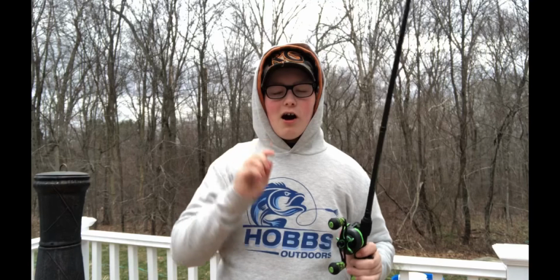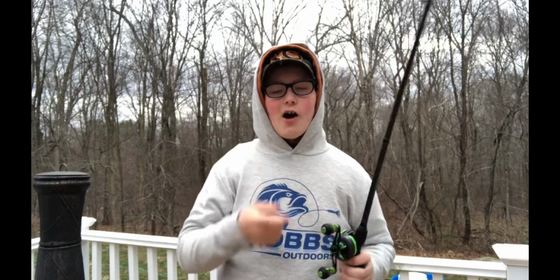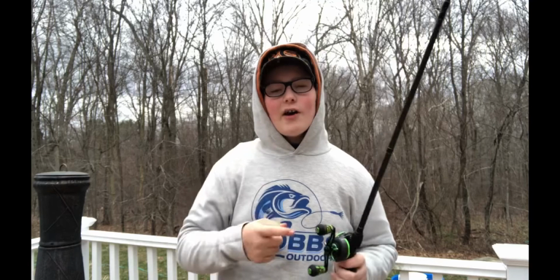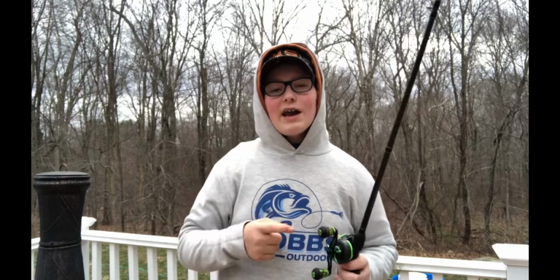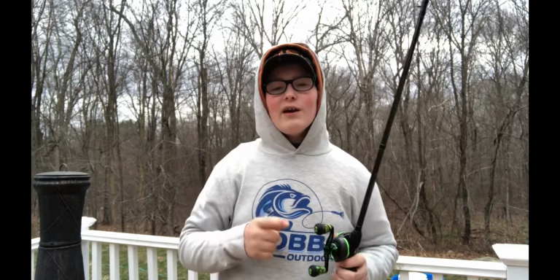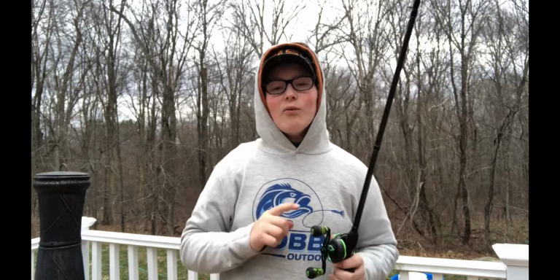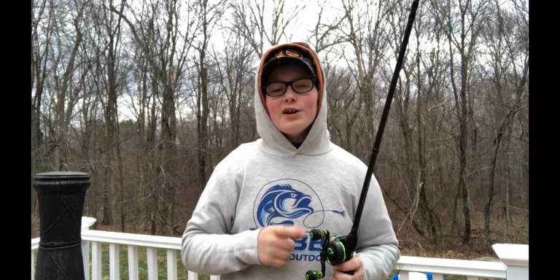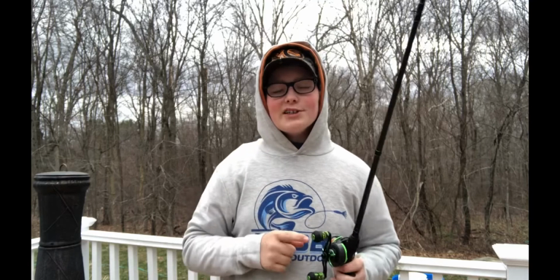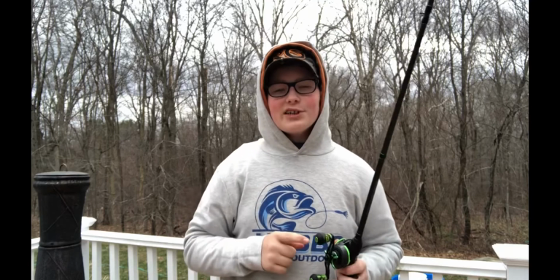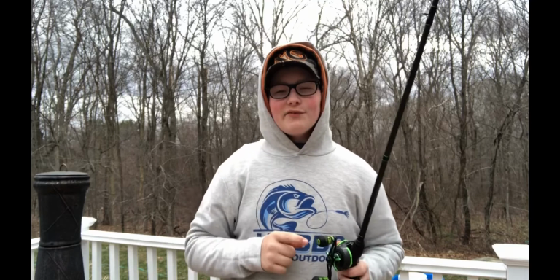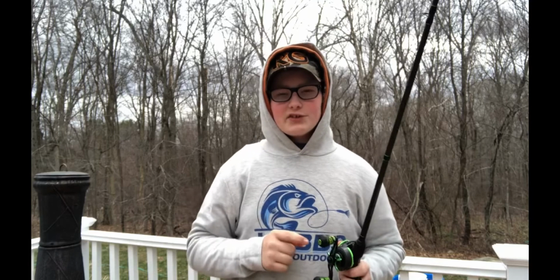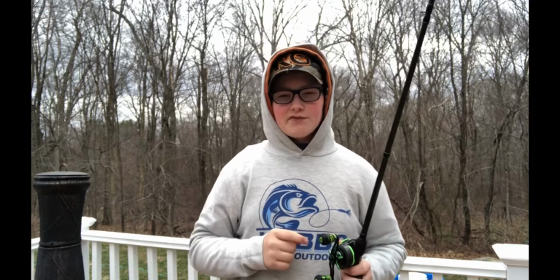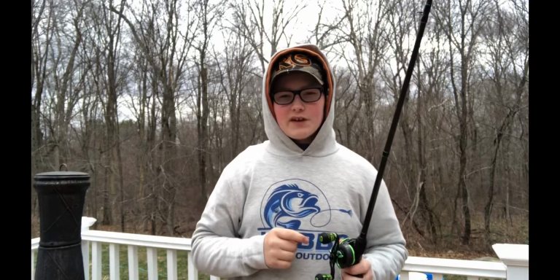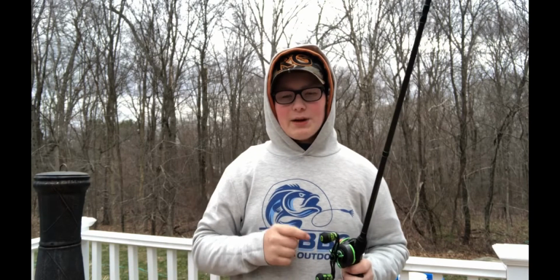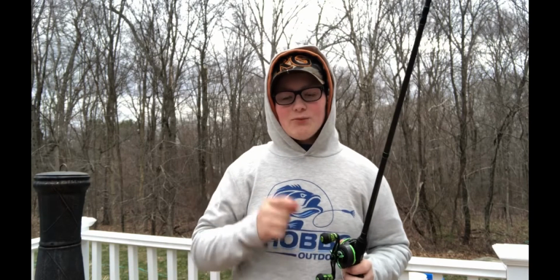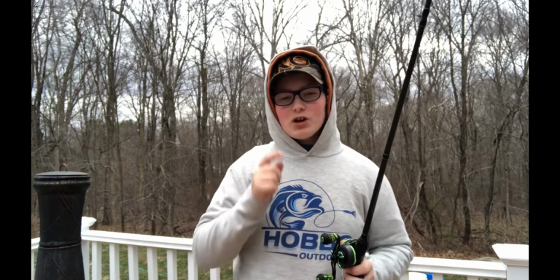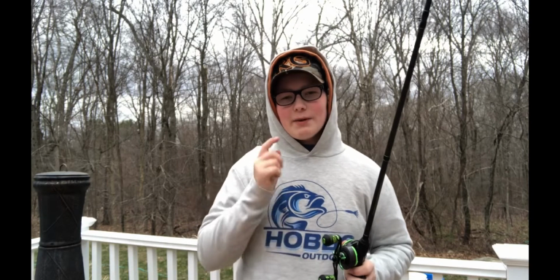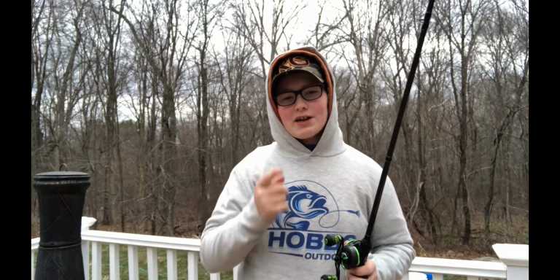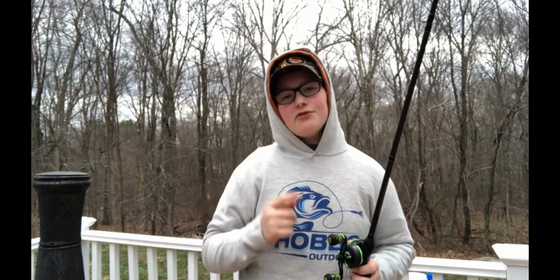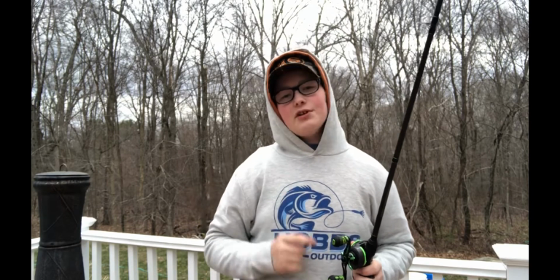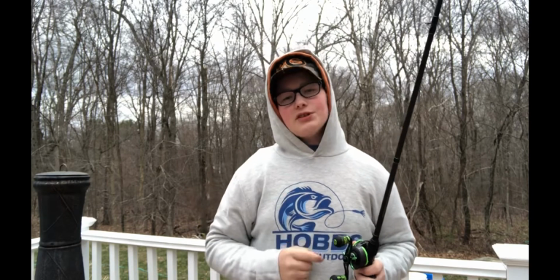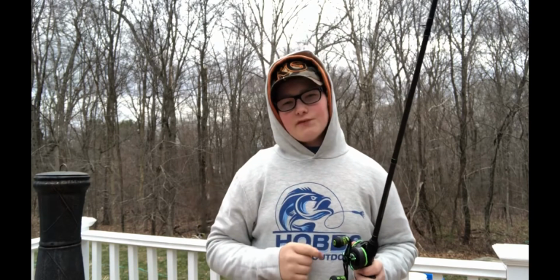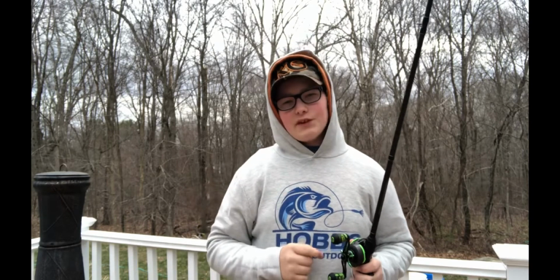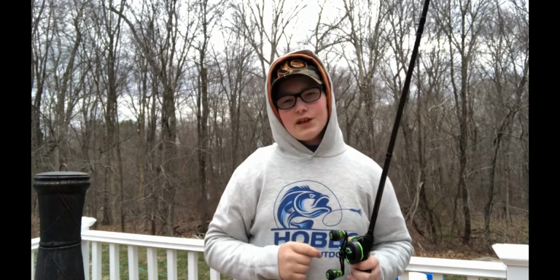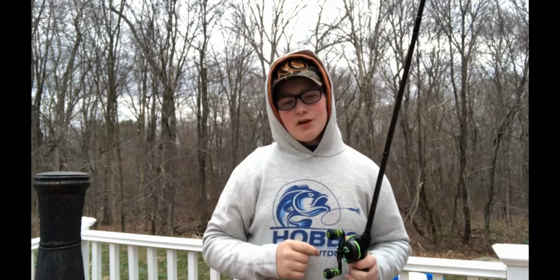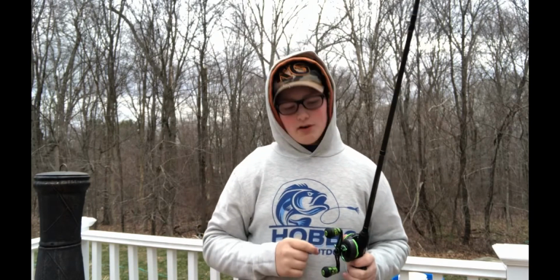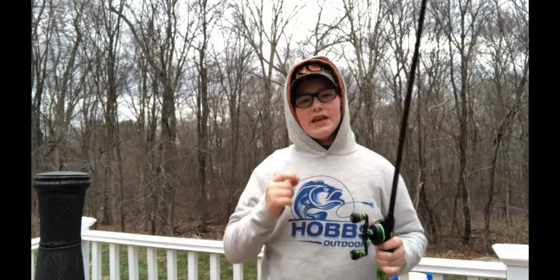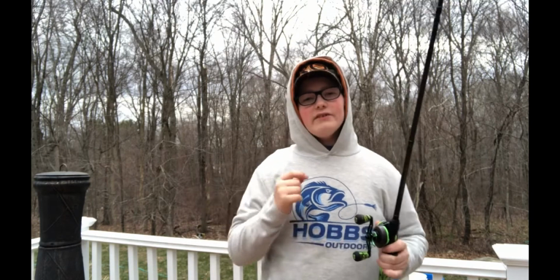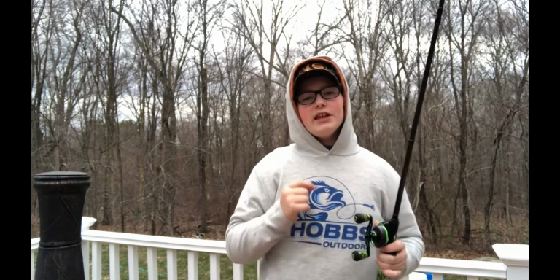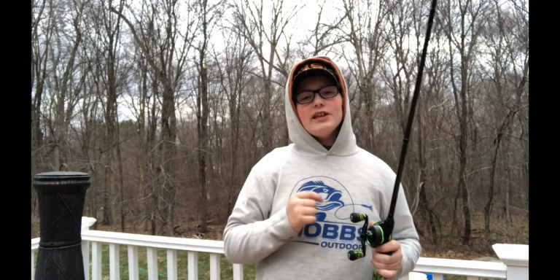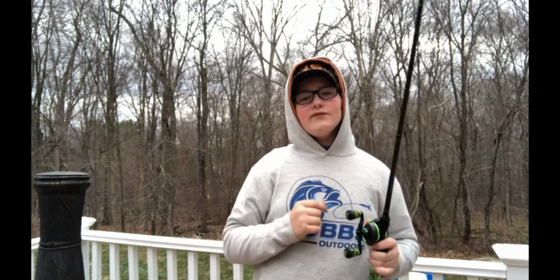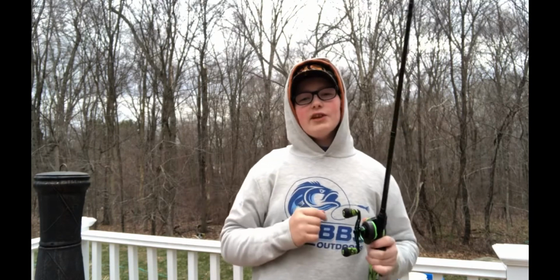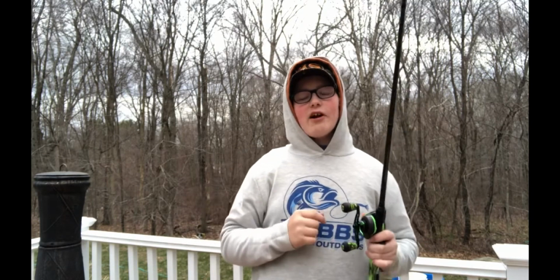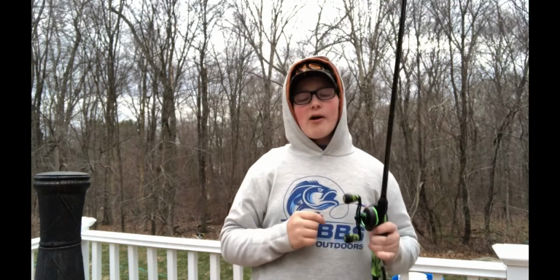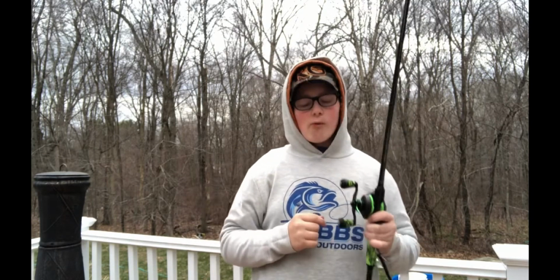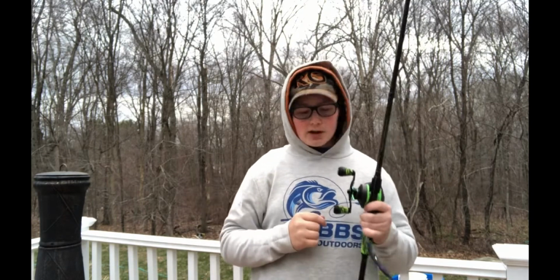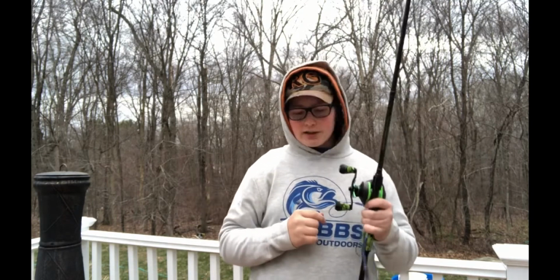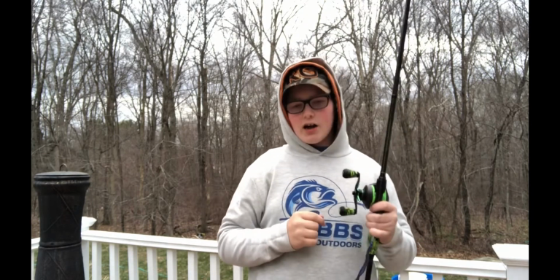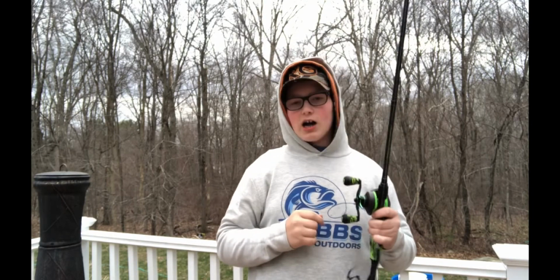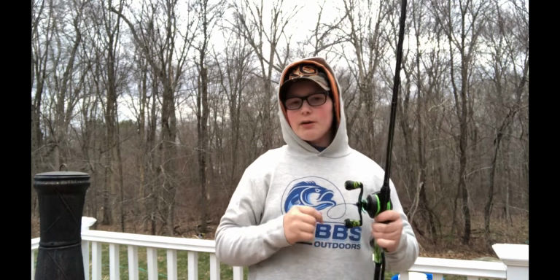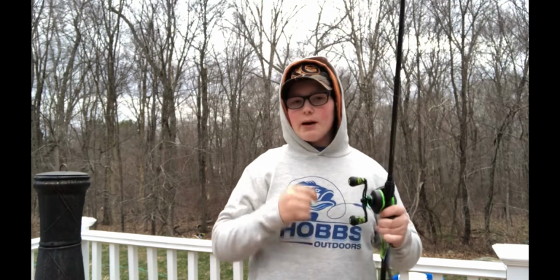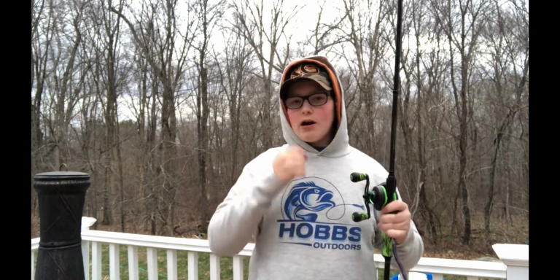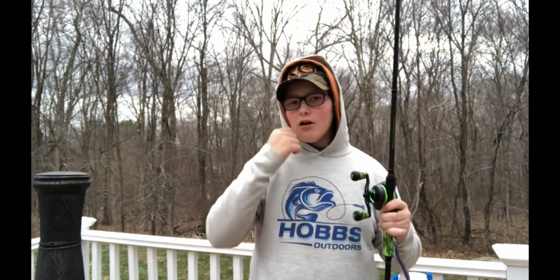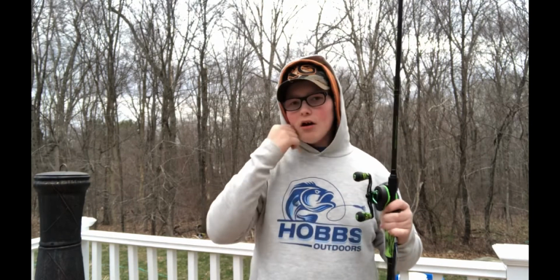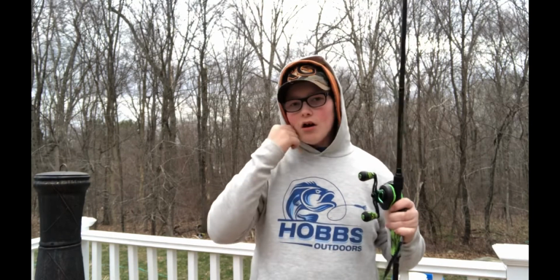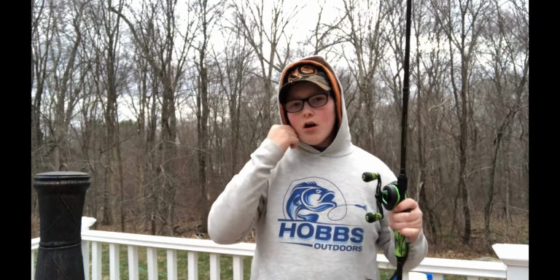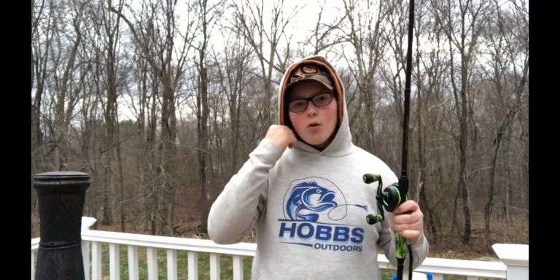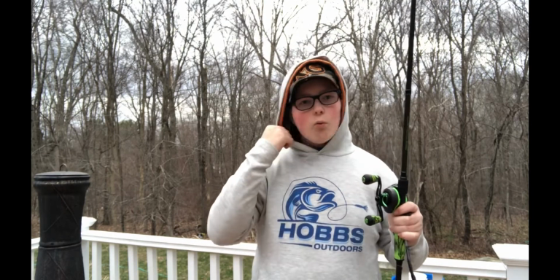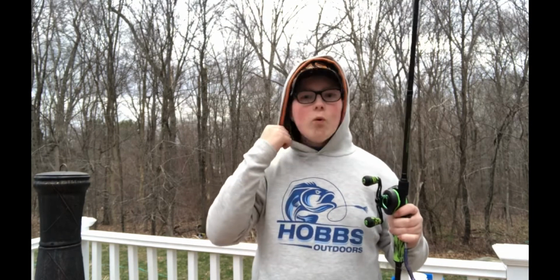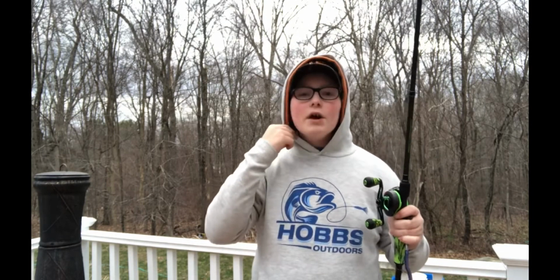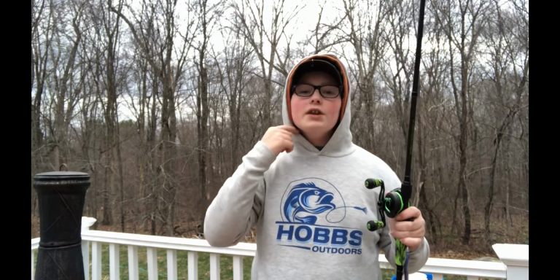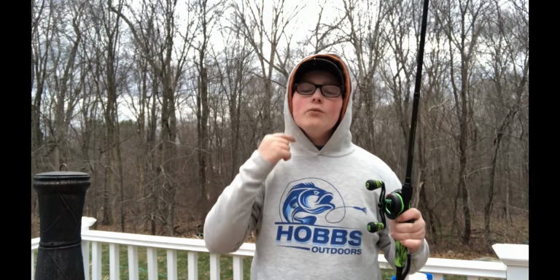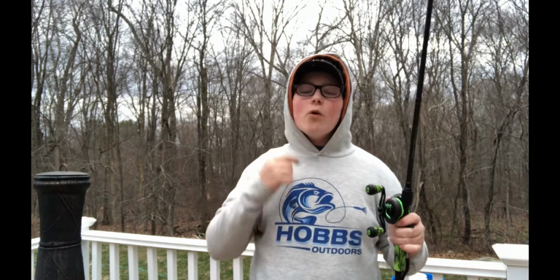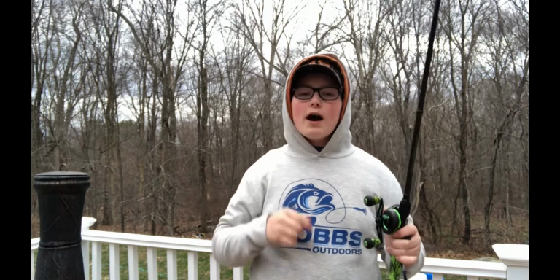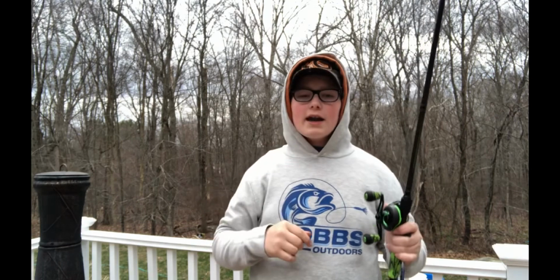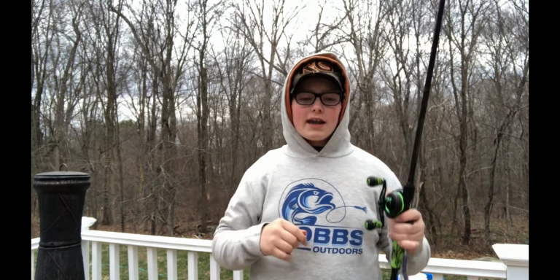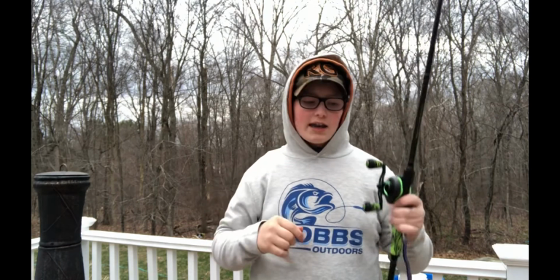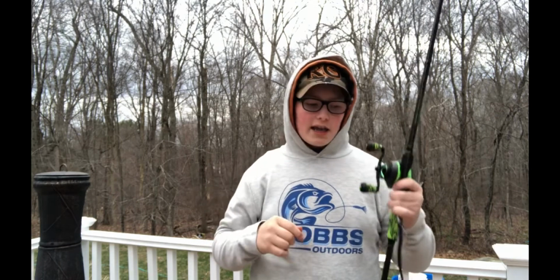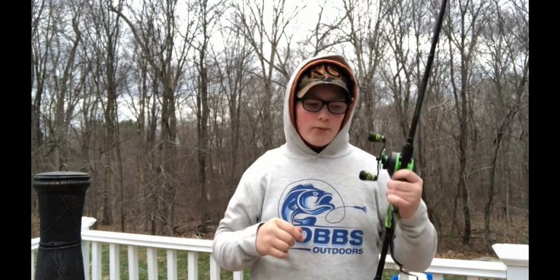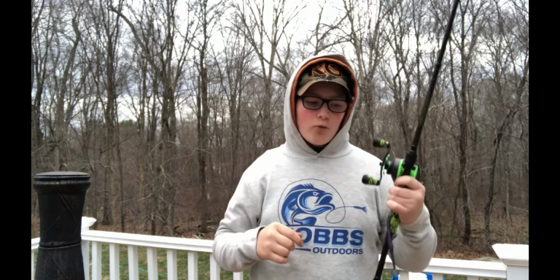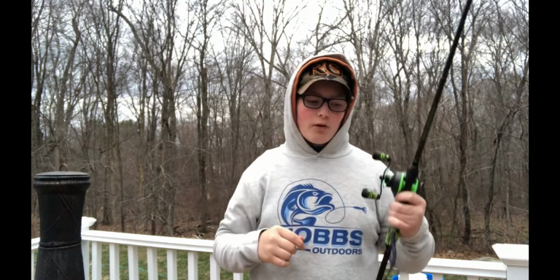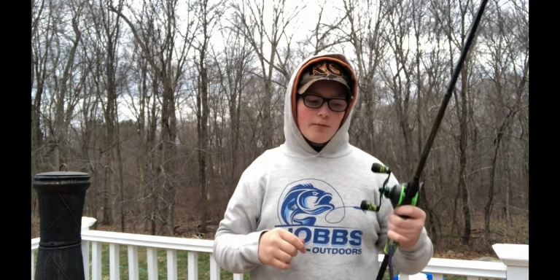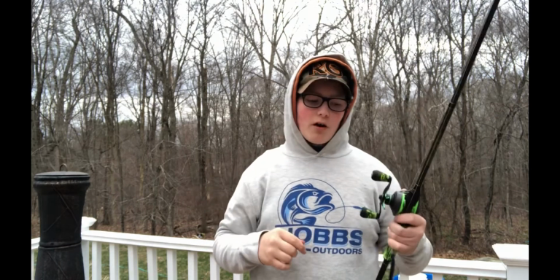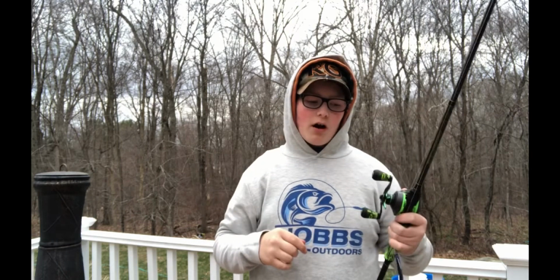Alright, what is good fishin' fam? Welcome back to another video. In today's video, I wanted to talk about what you want in a worm rod.